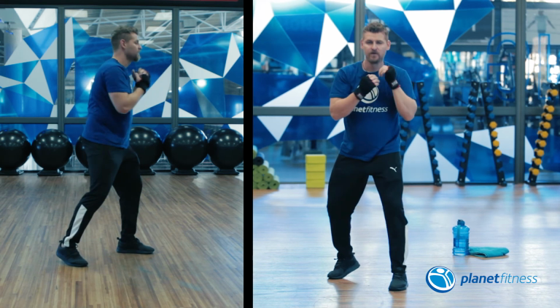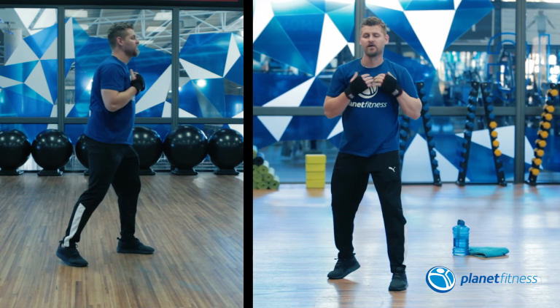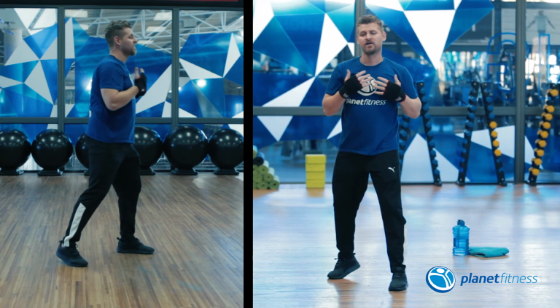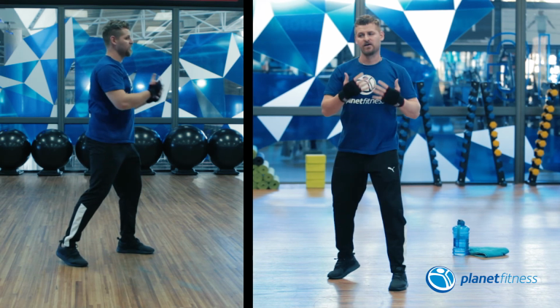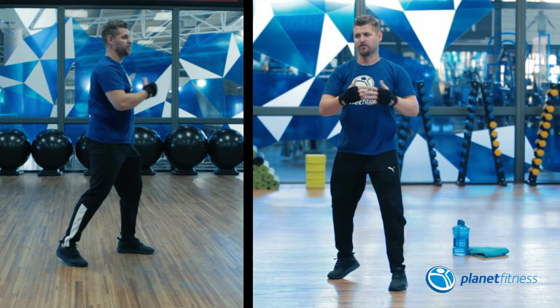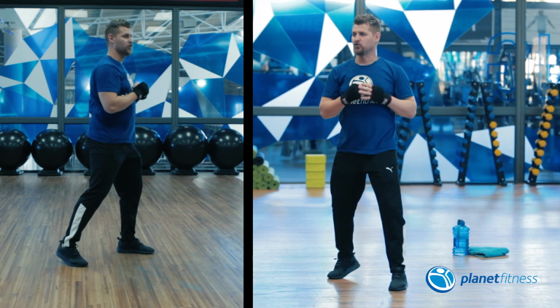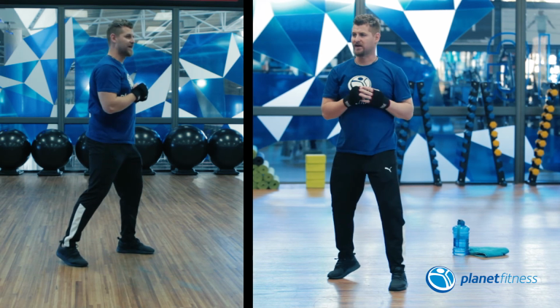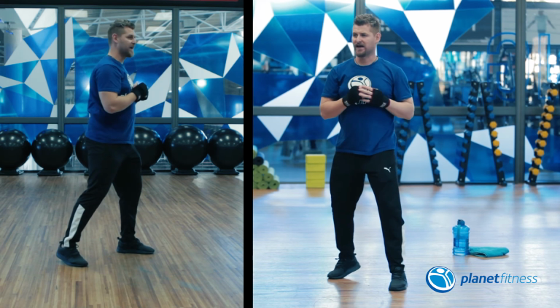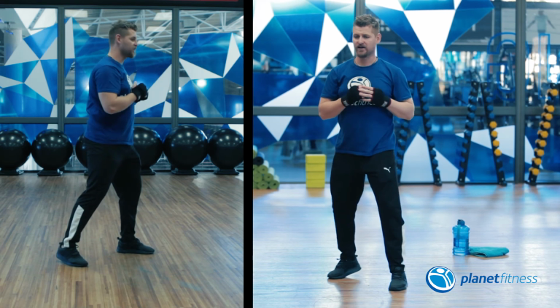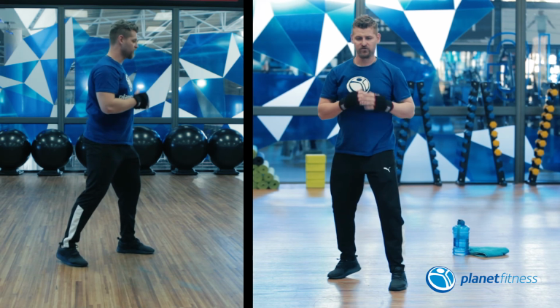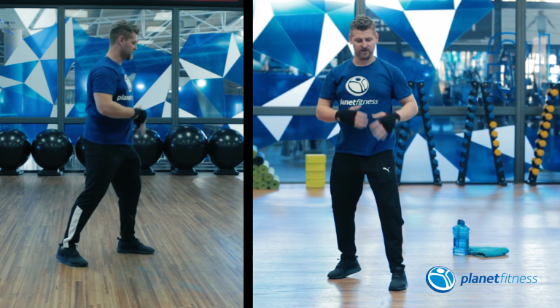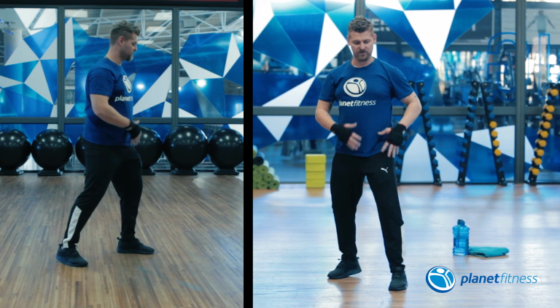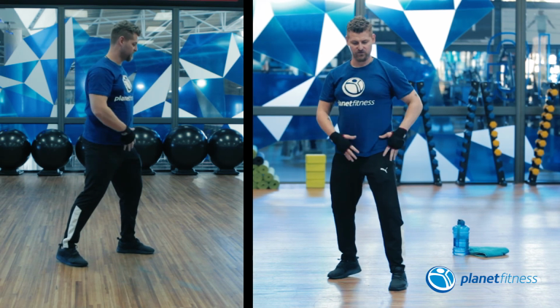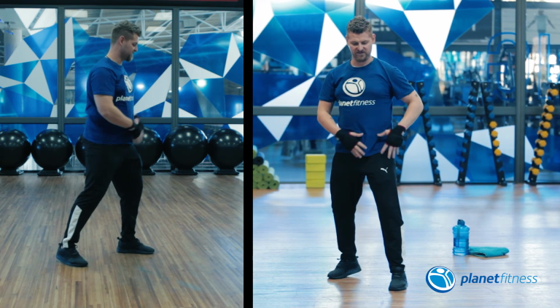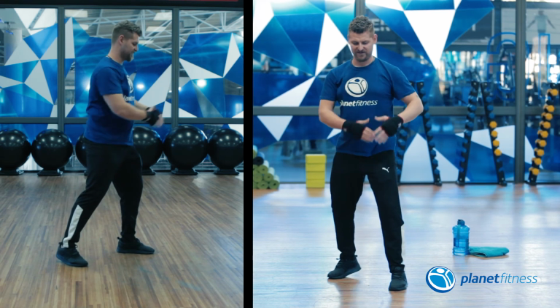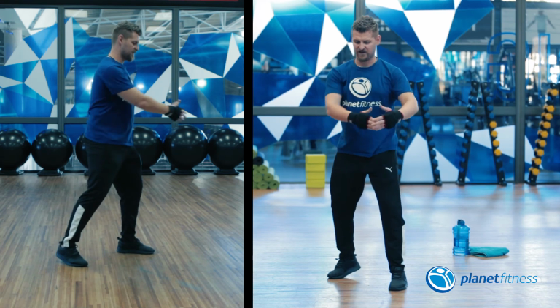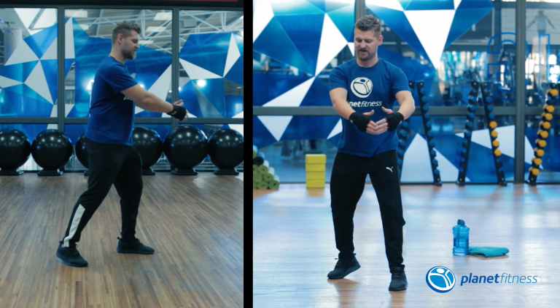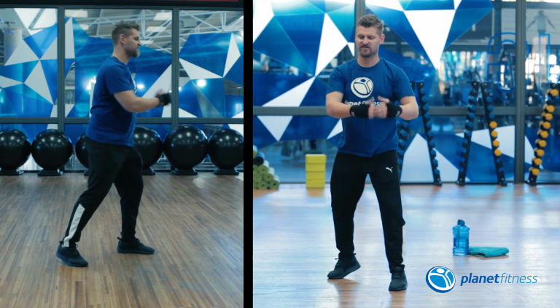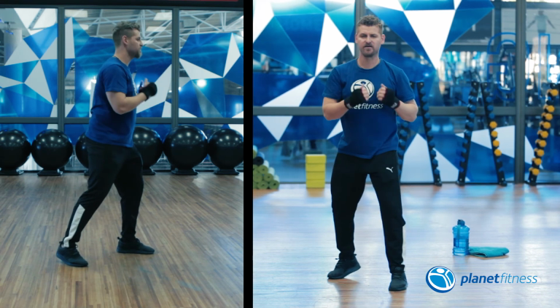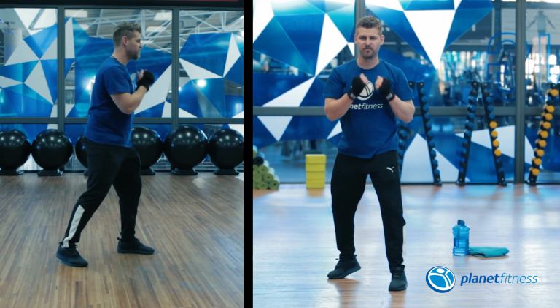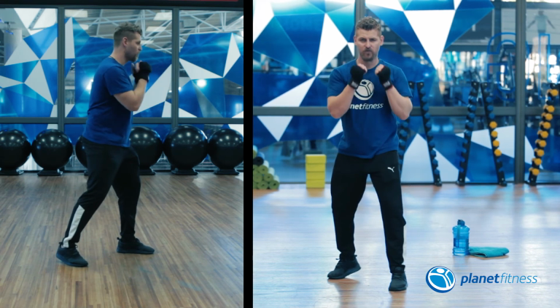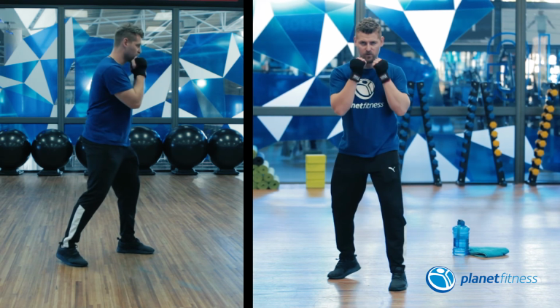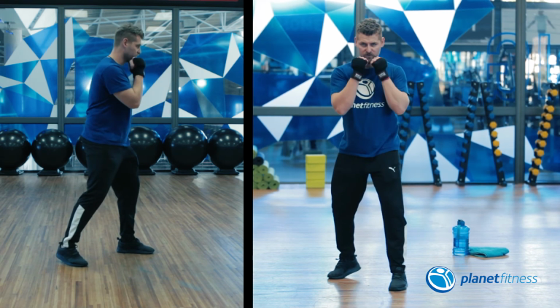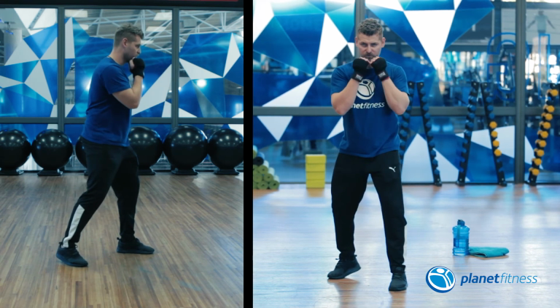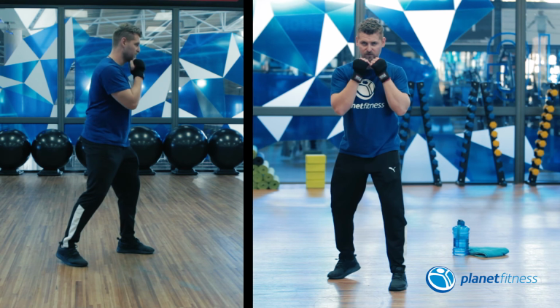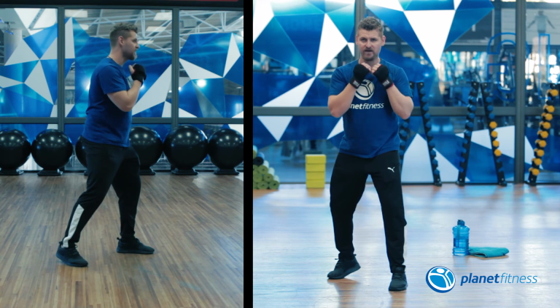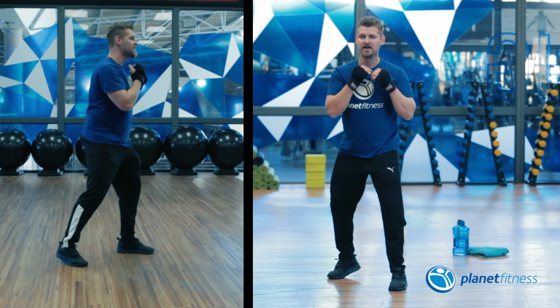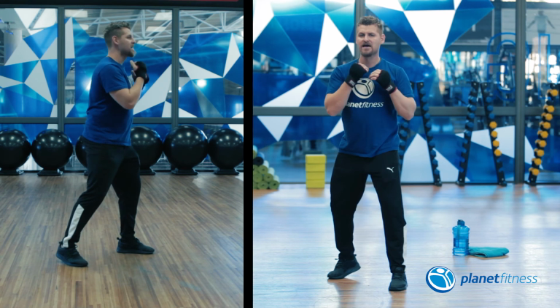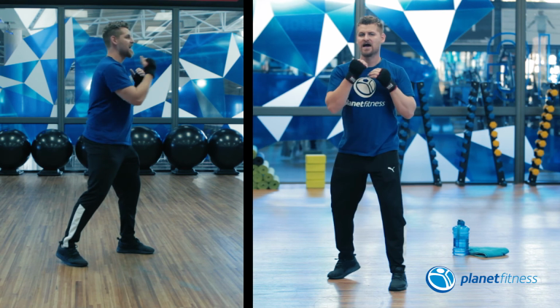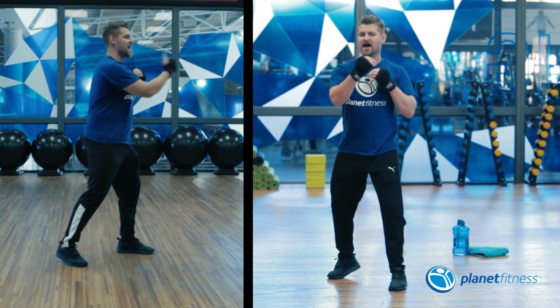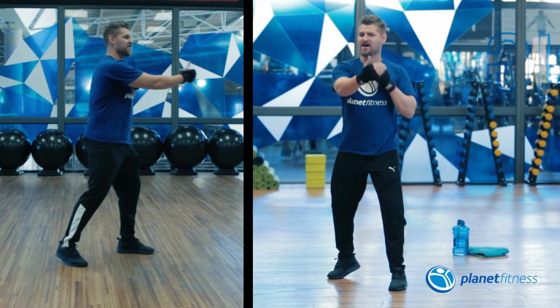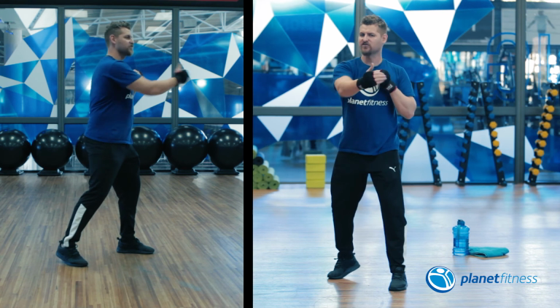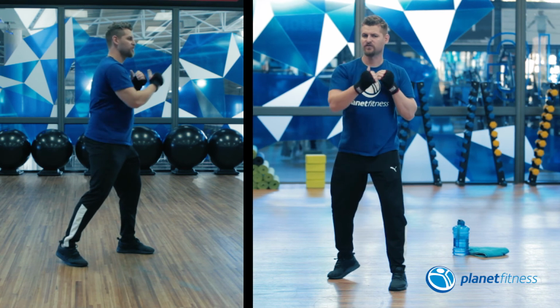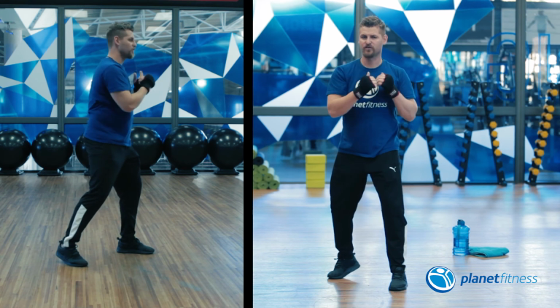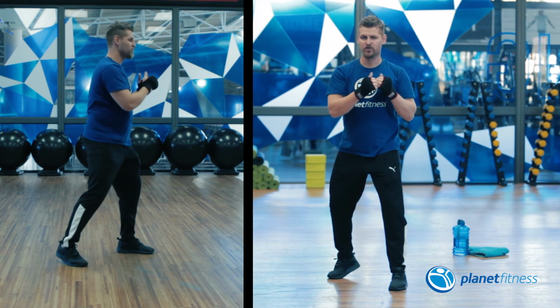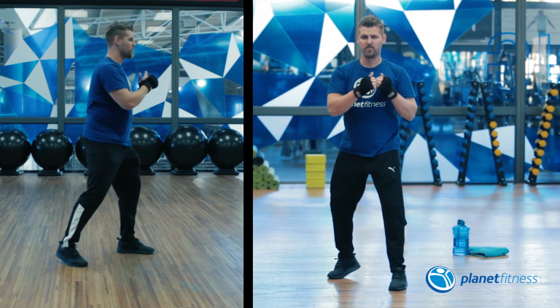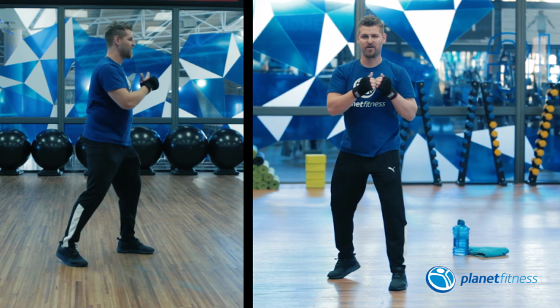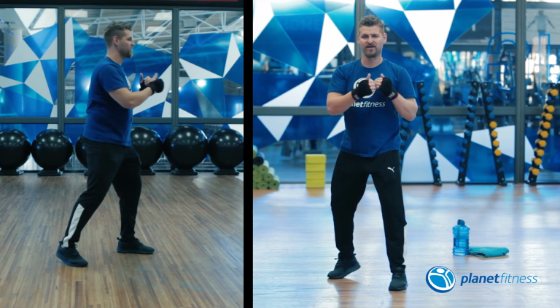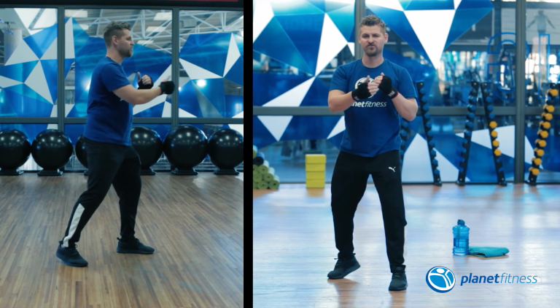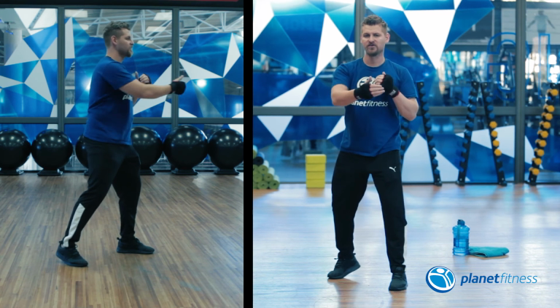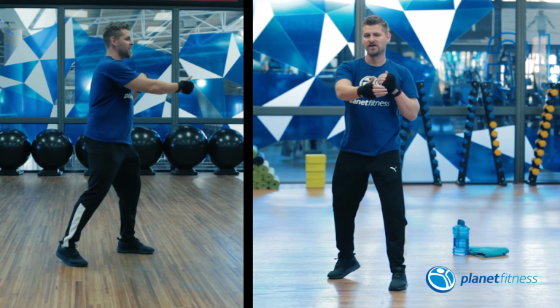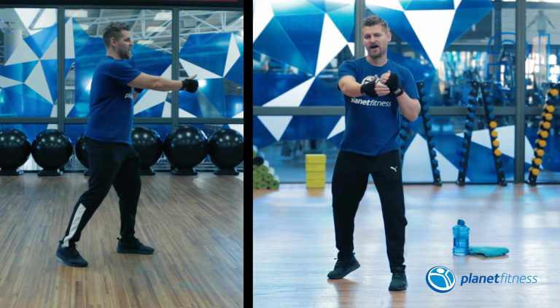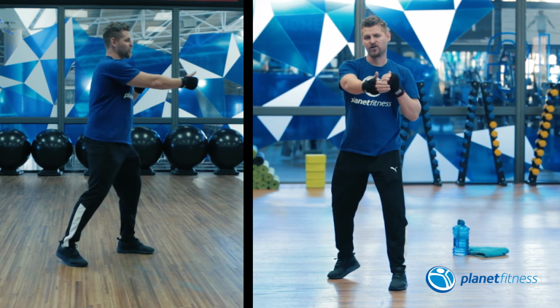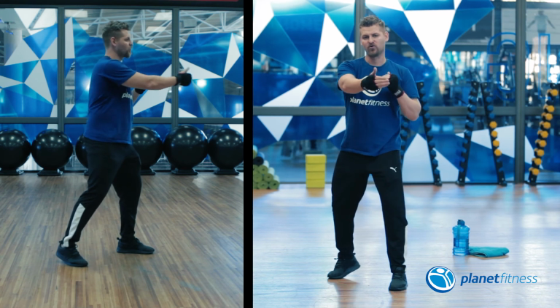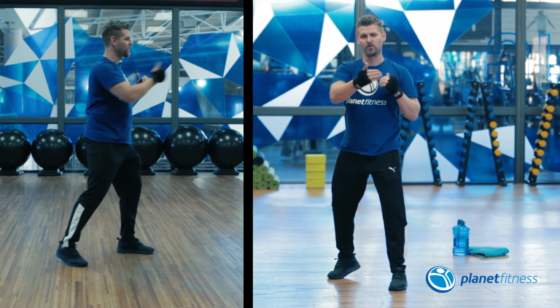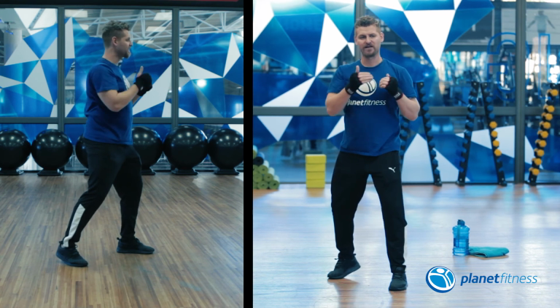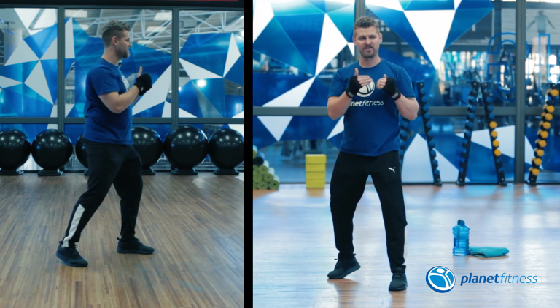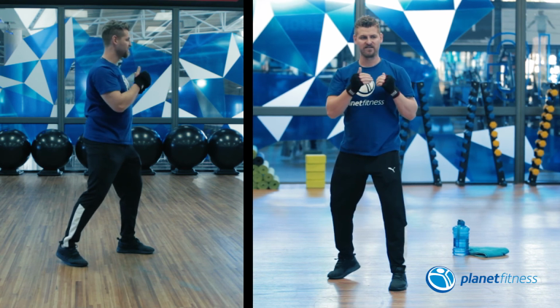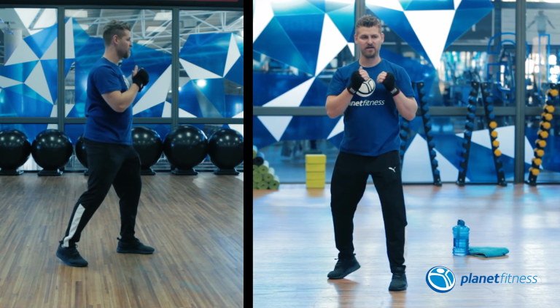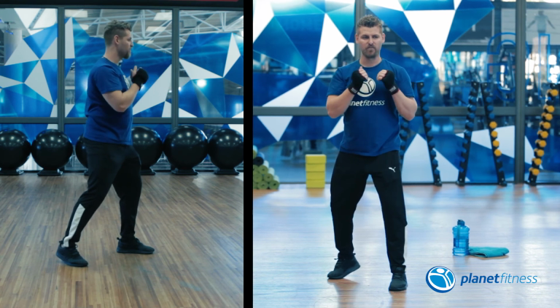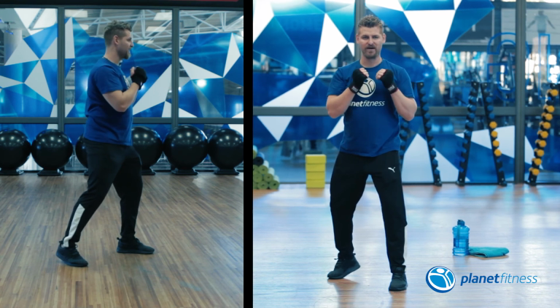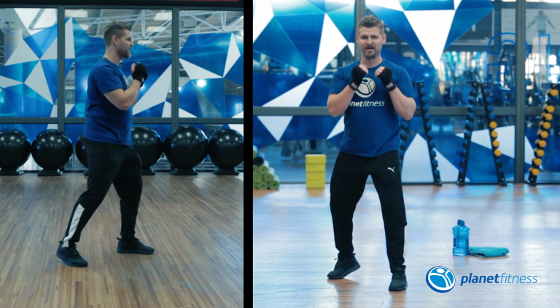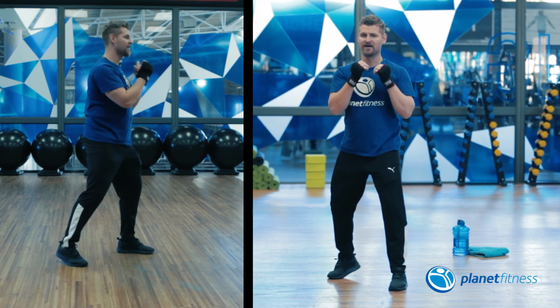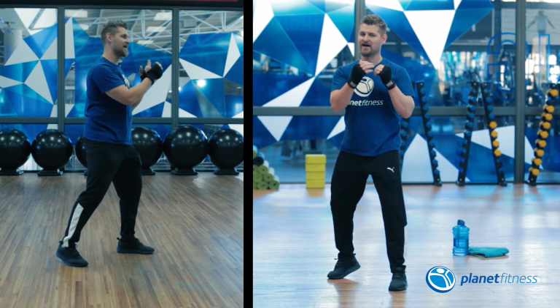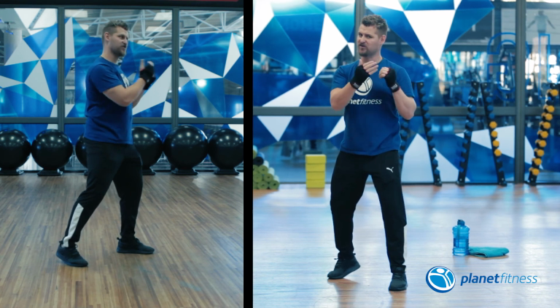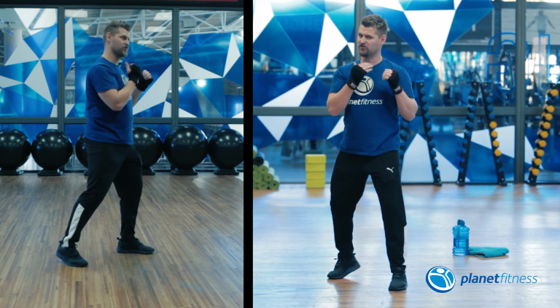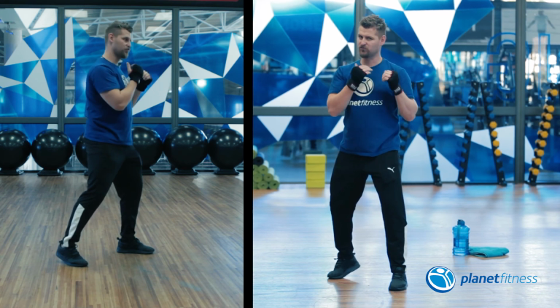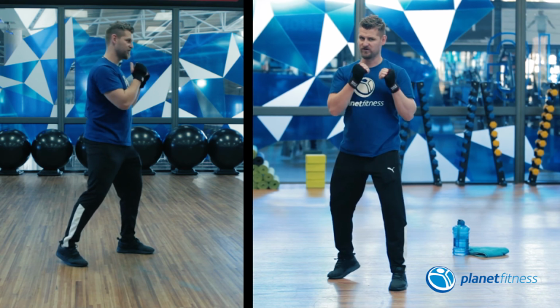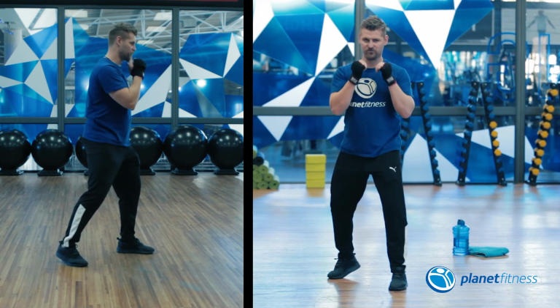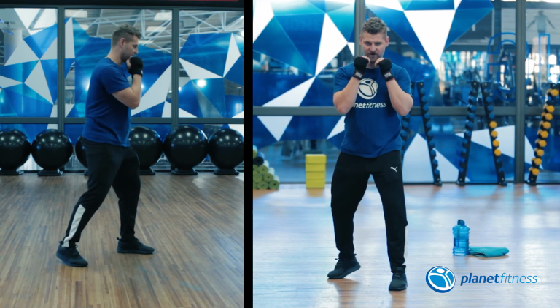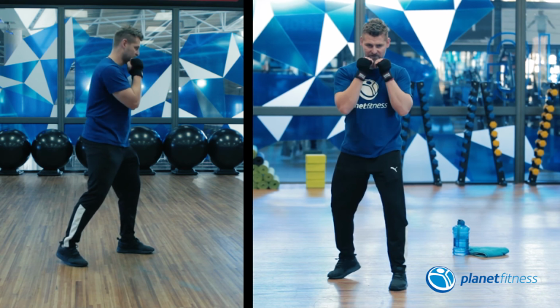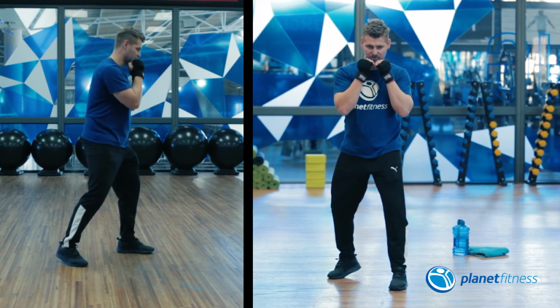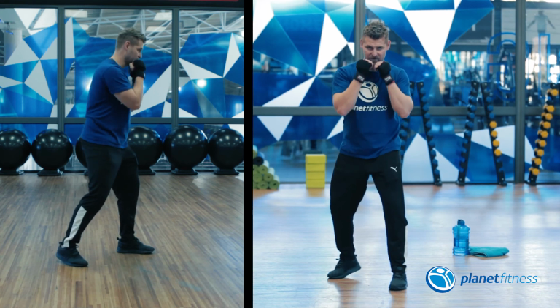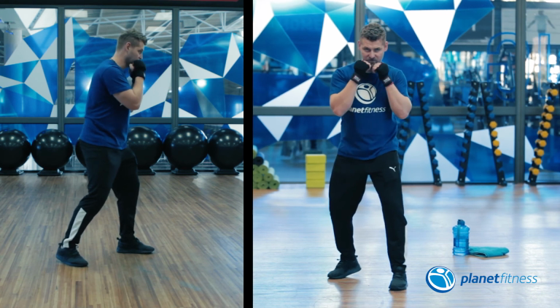If you can, you're gonna do a slight step forward as you throw the punch and quickly step back as you retract the punch.